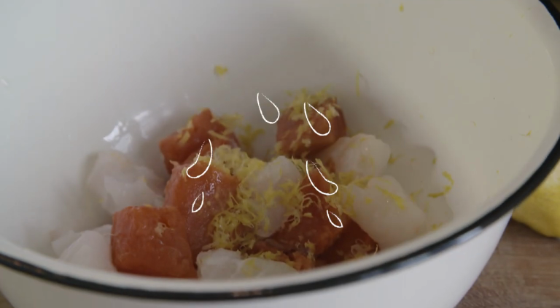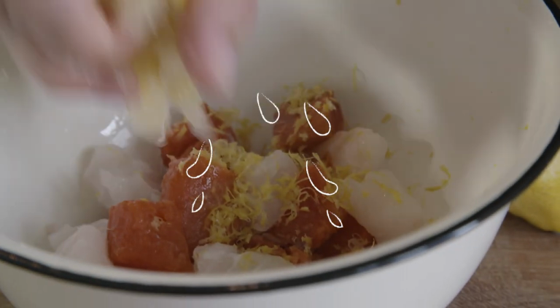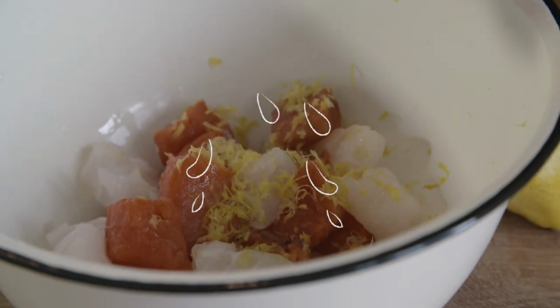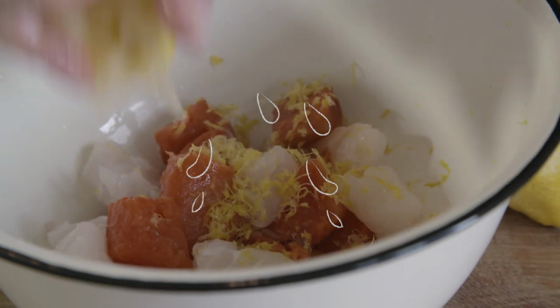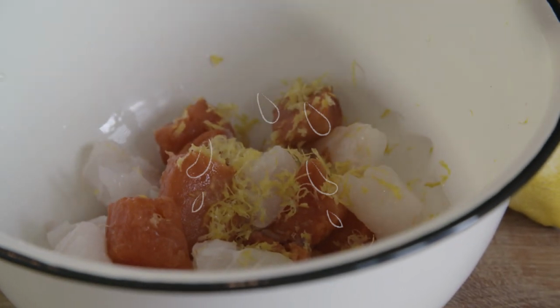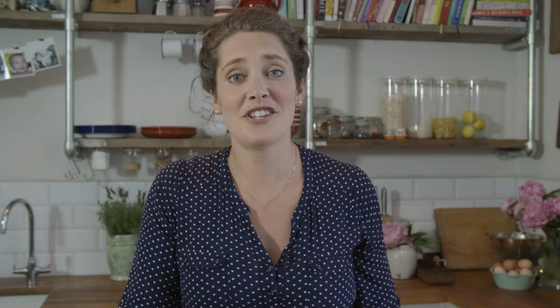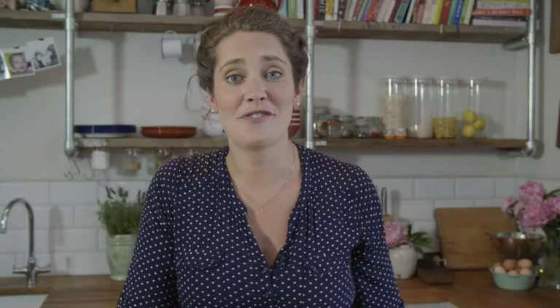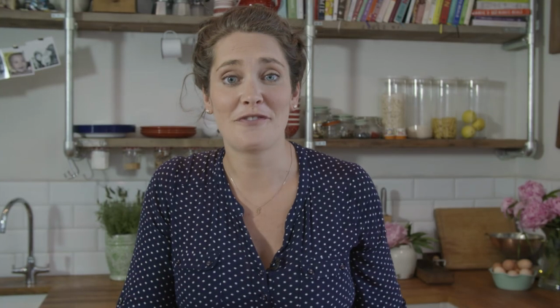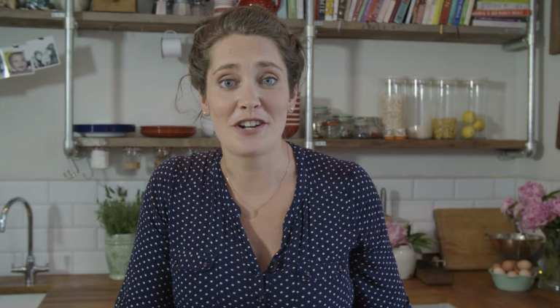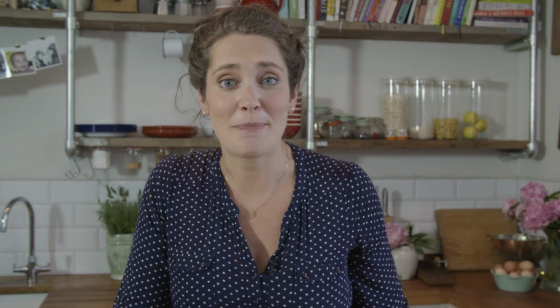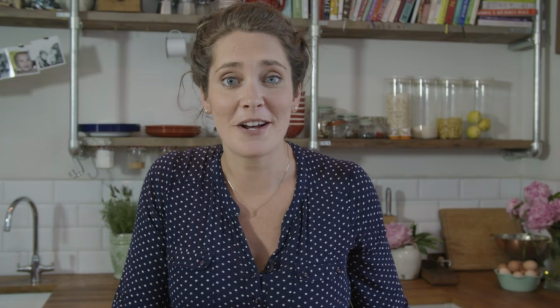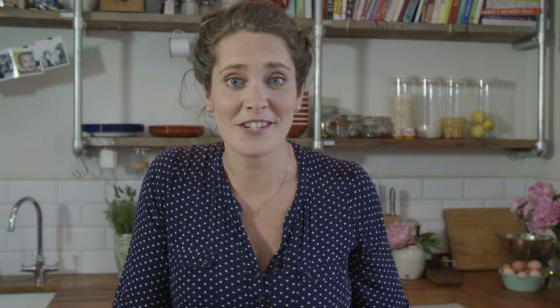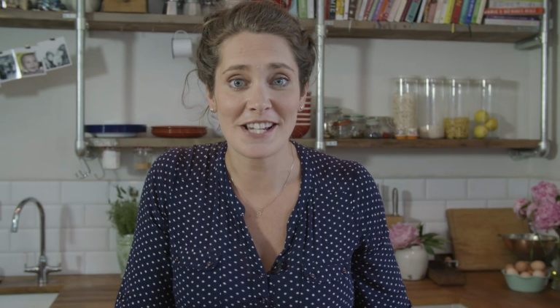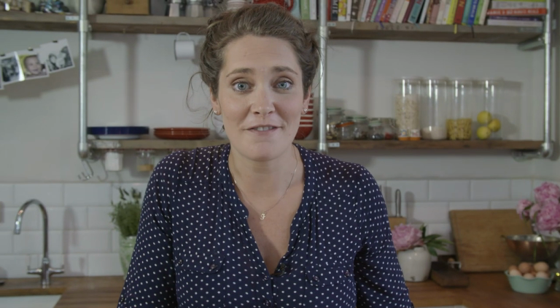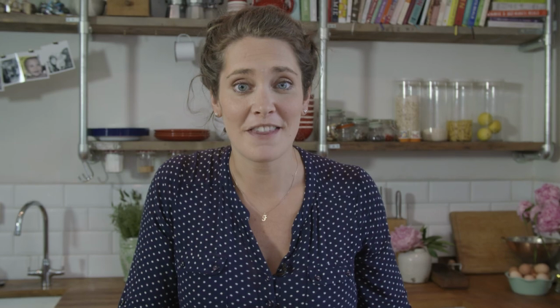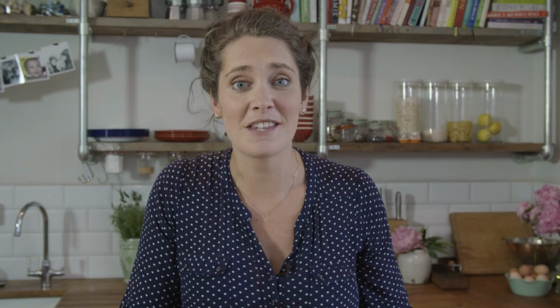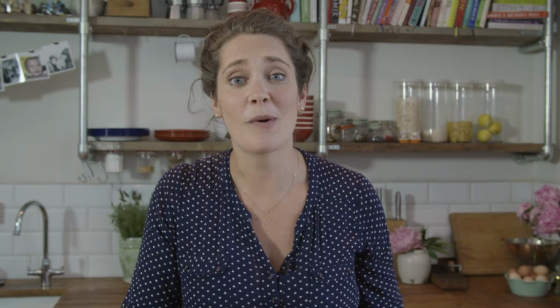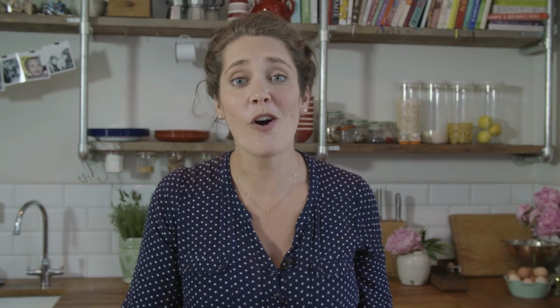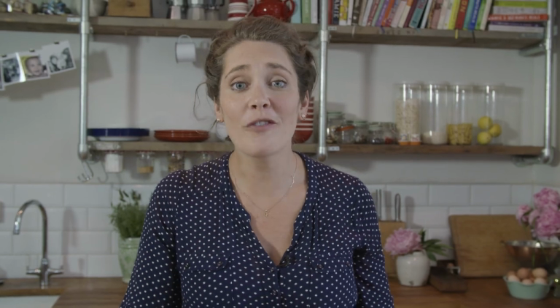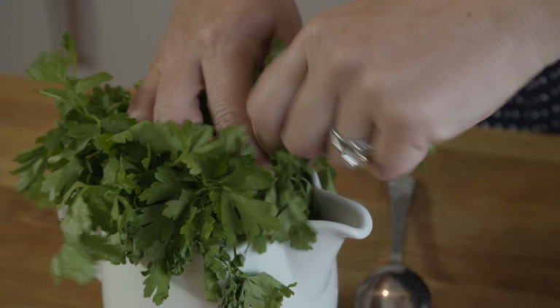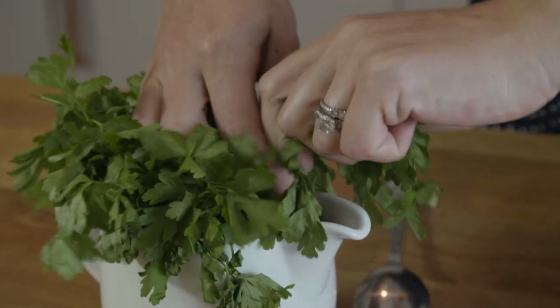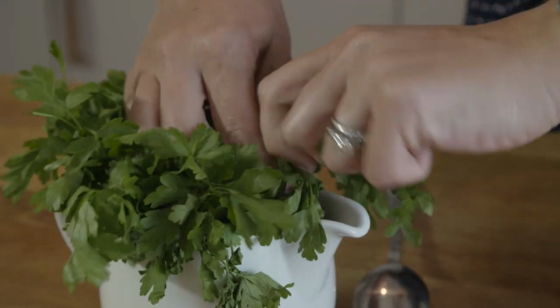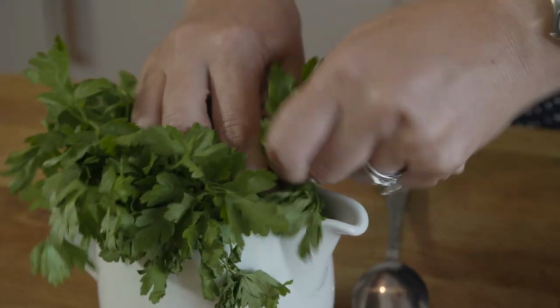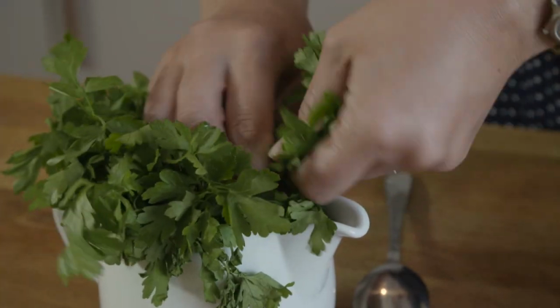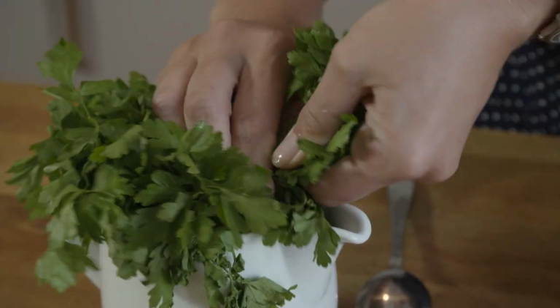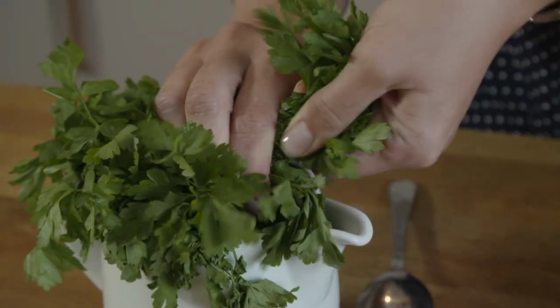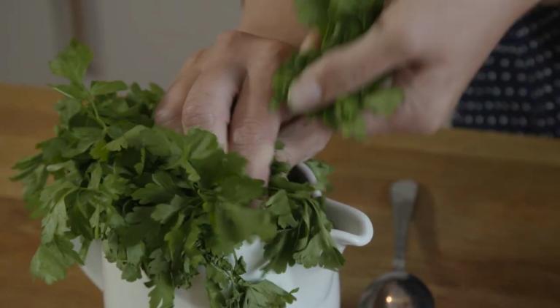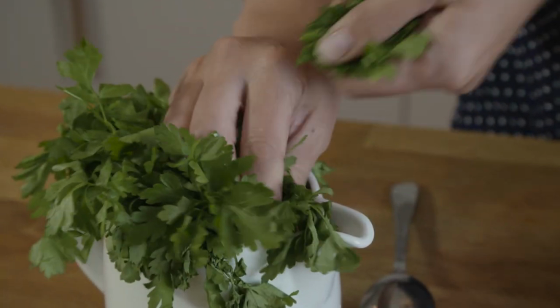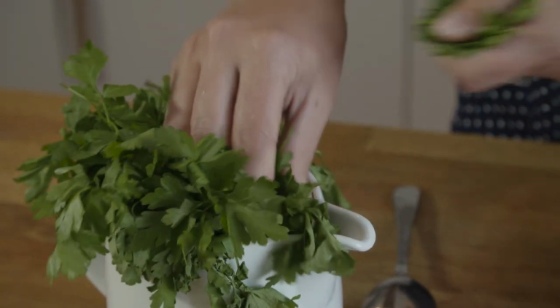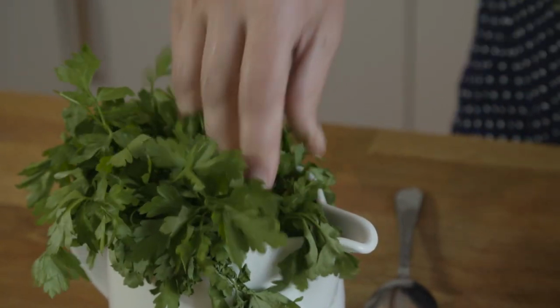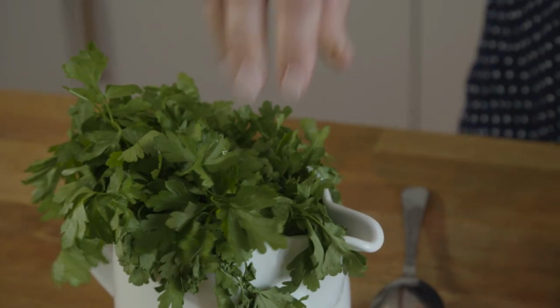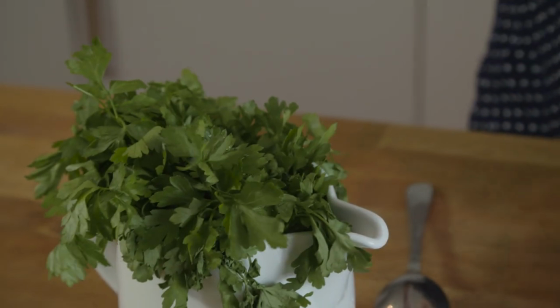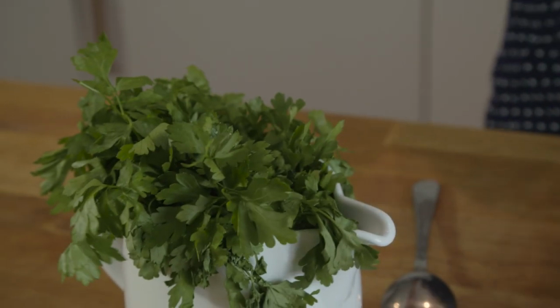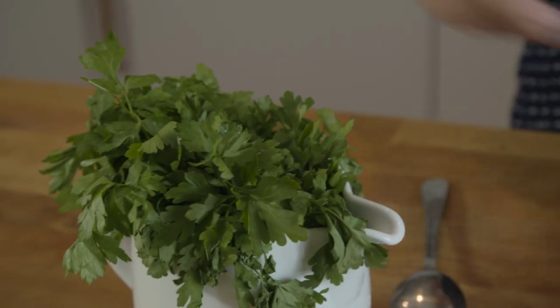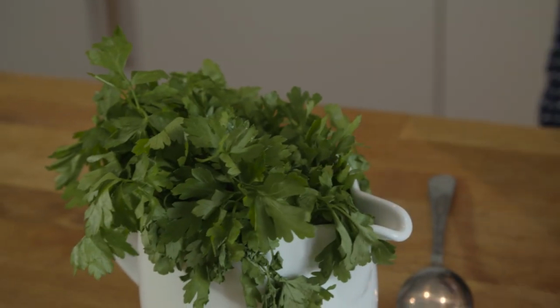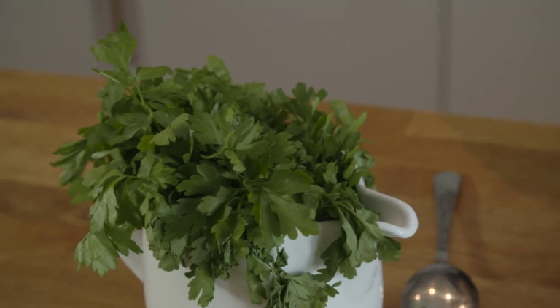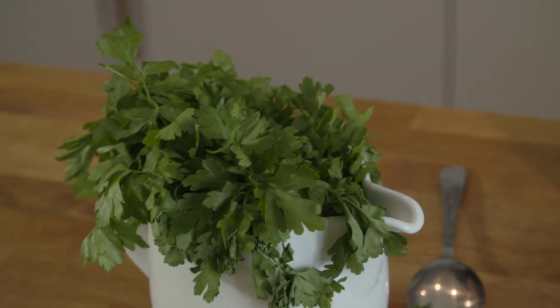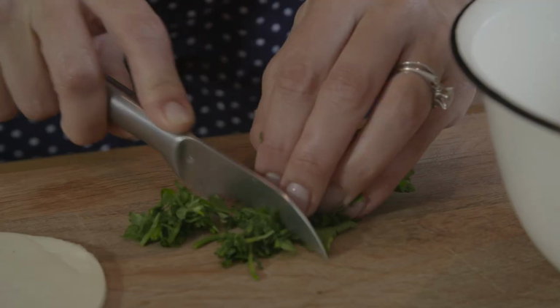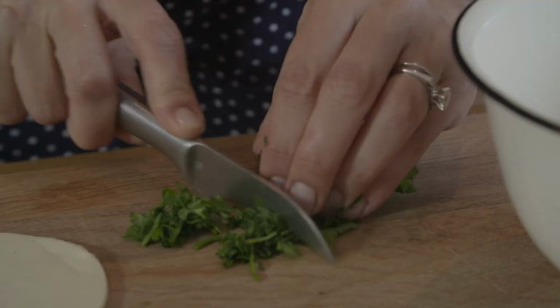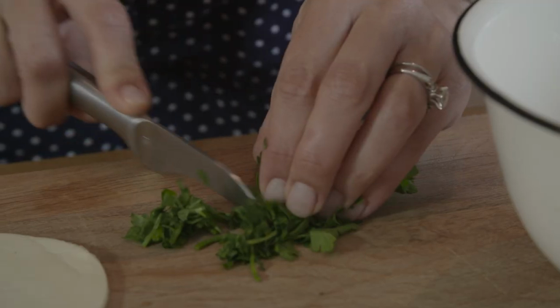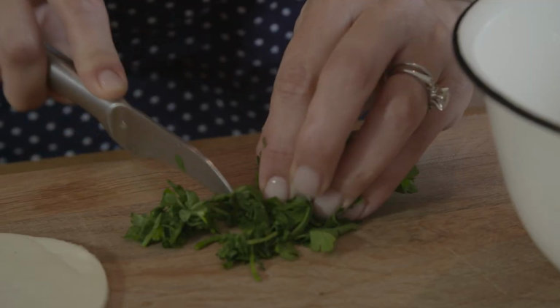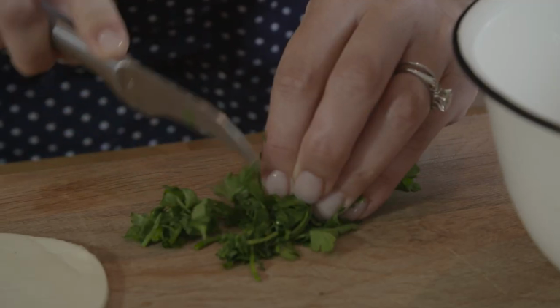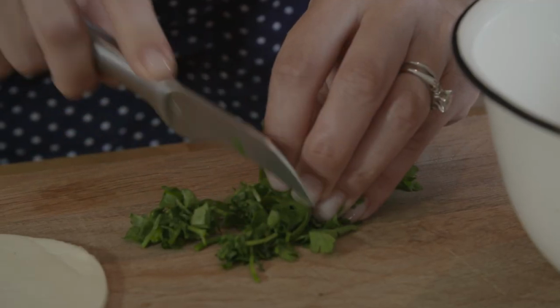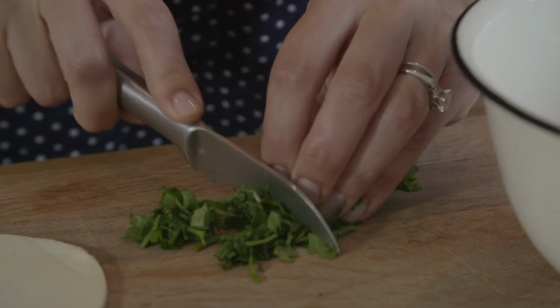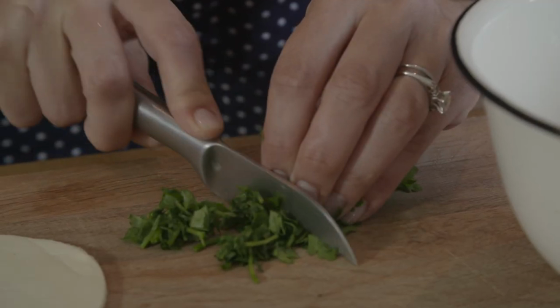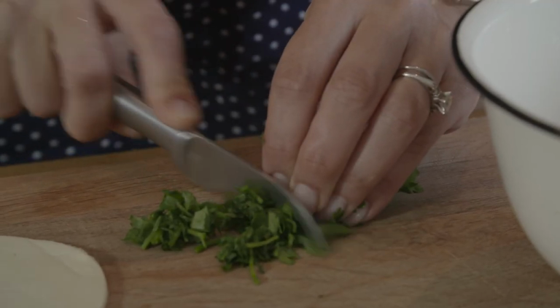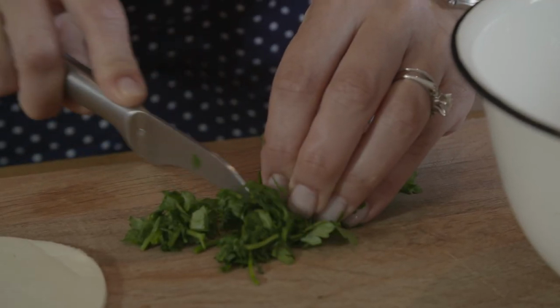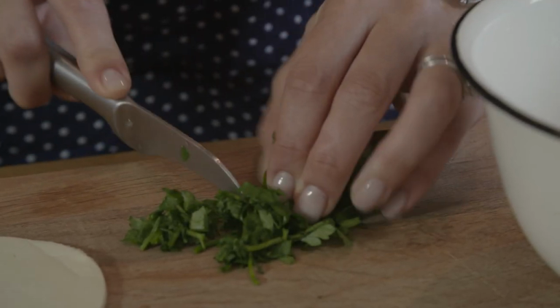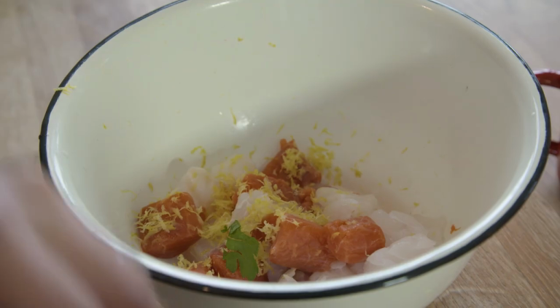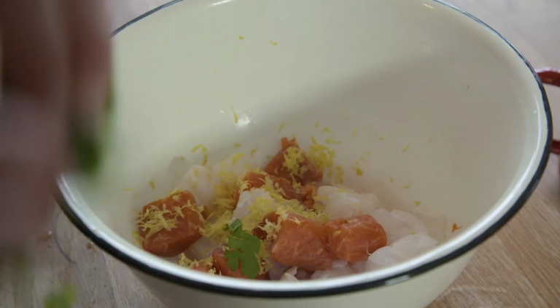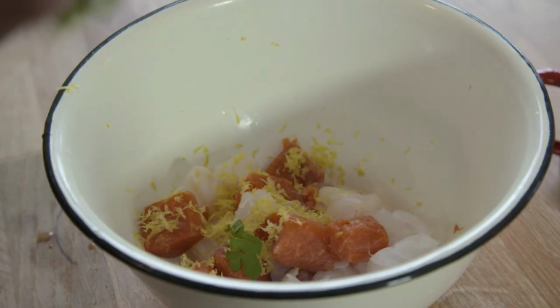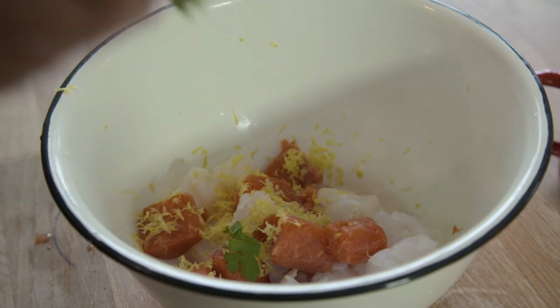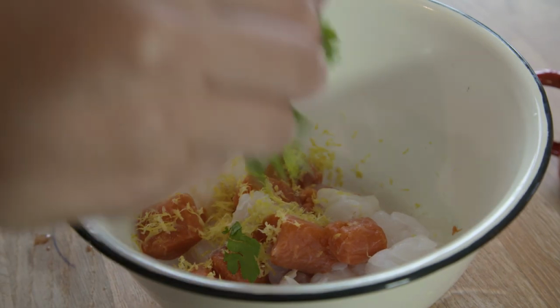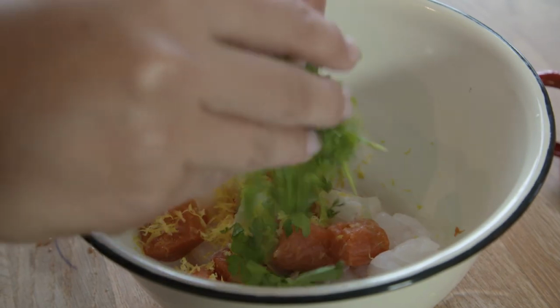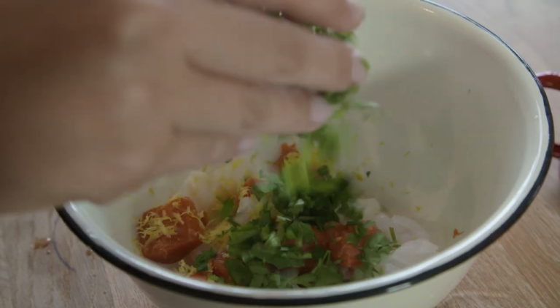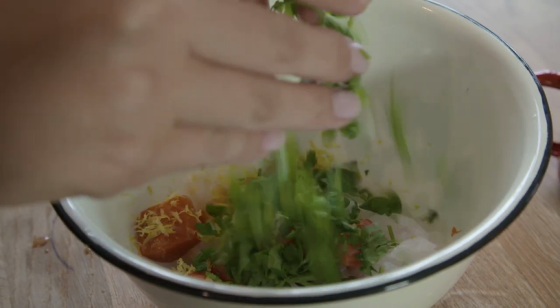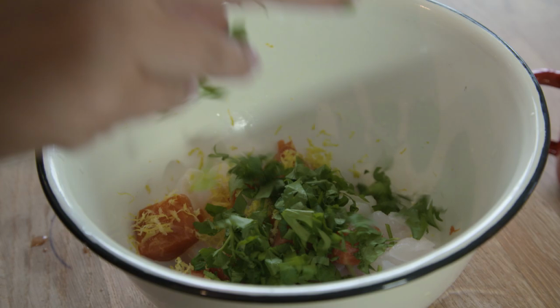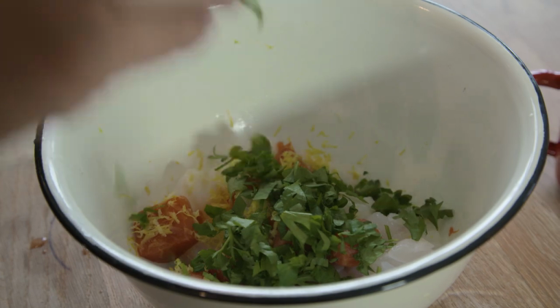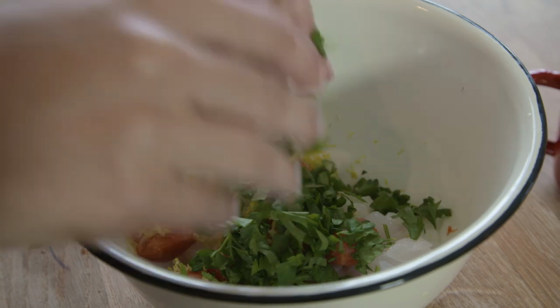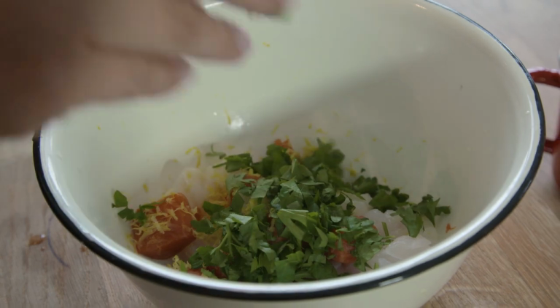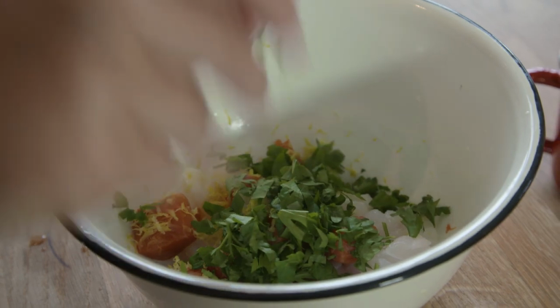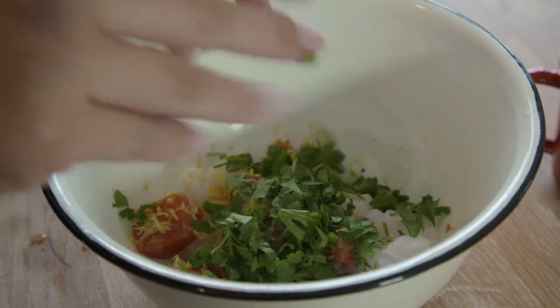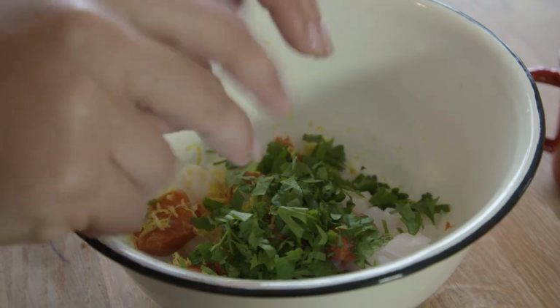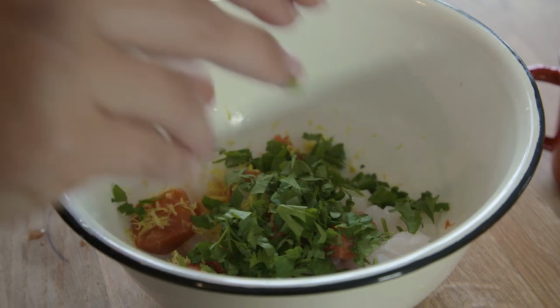I like to use fresh parsley for this, but obviously you can use different herbs that you like — dill, thyme, even dried if you don't have fresh.